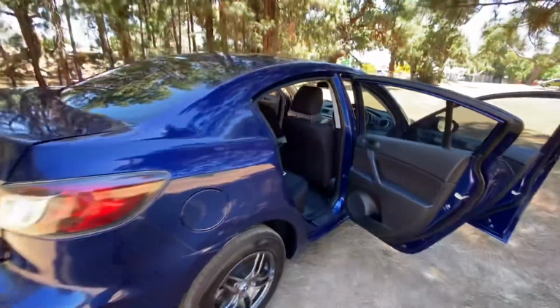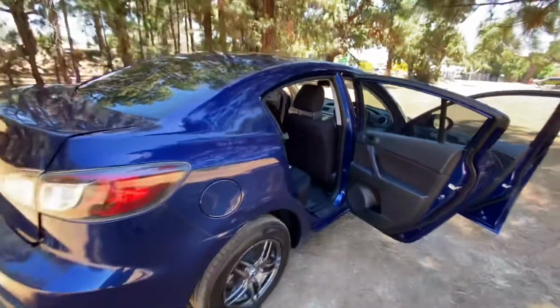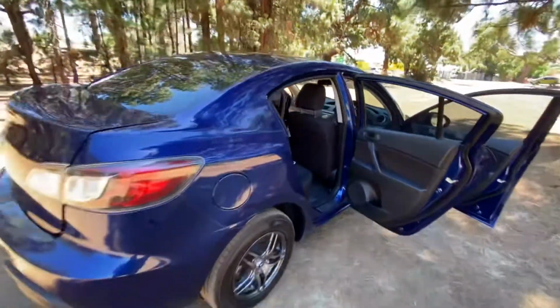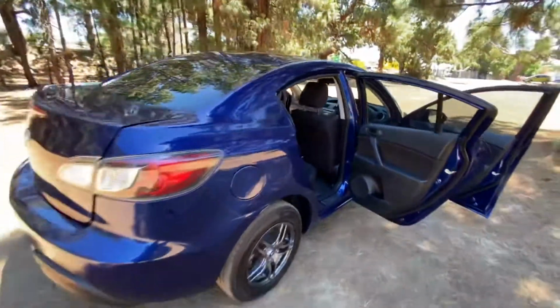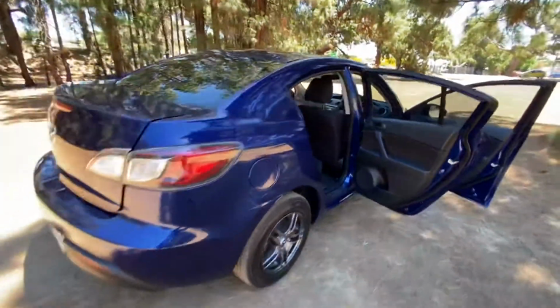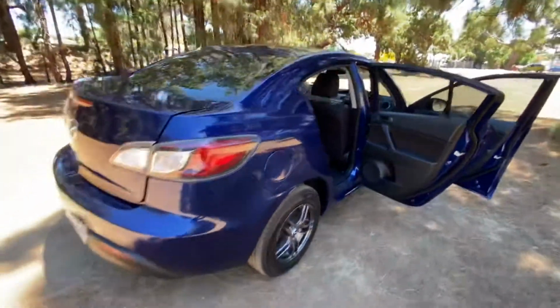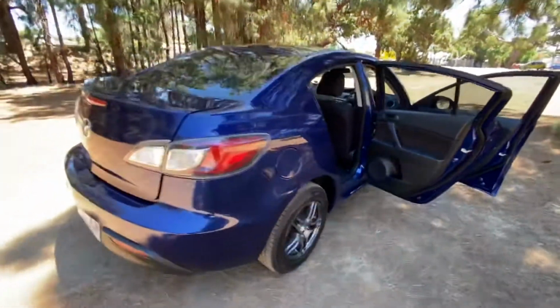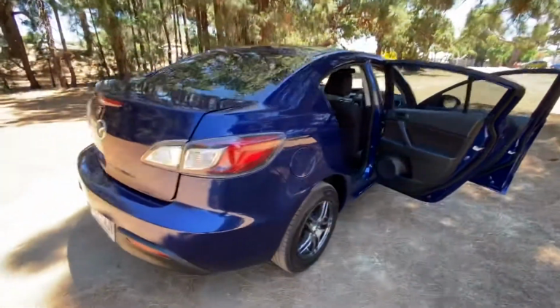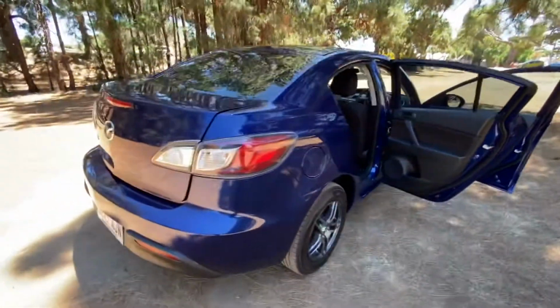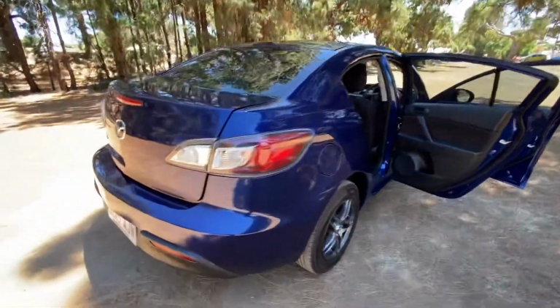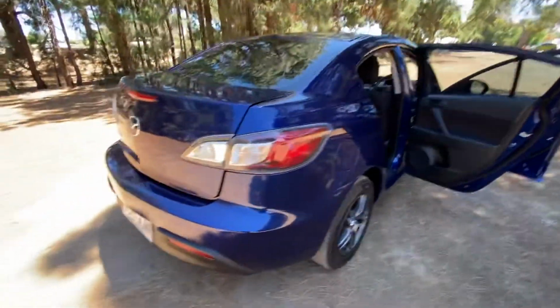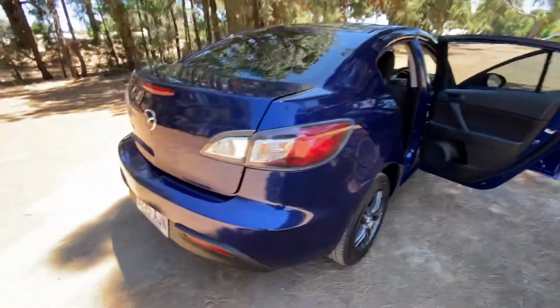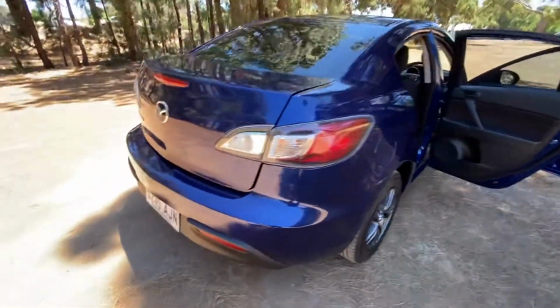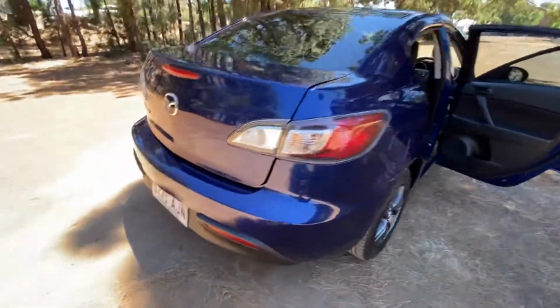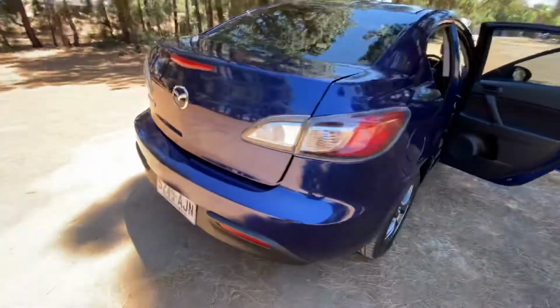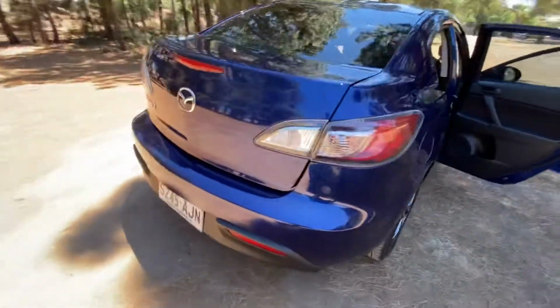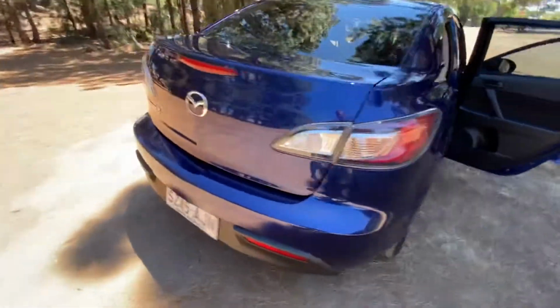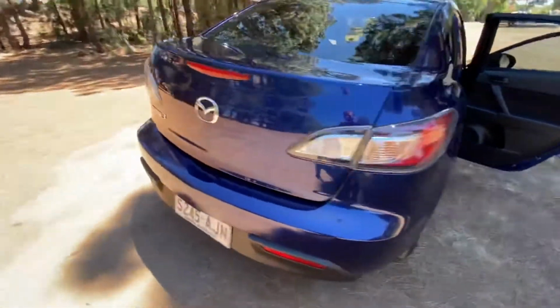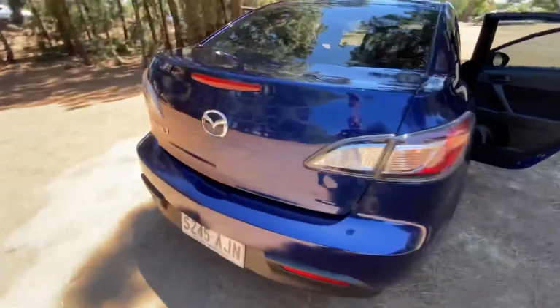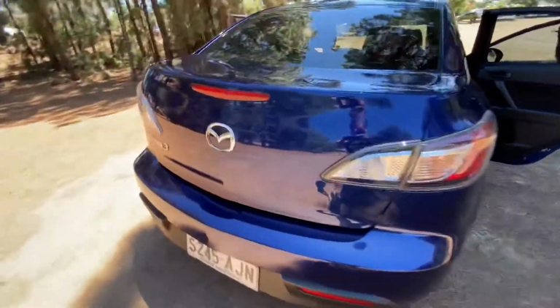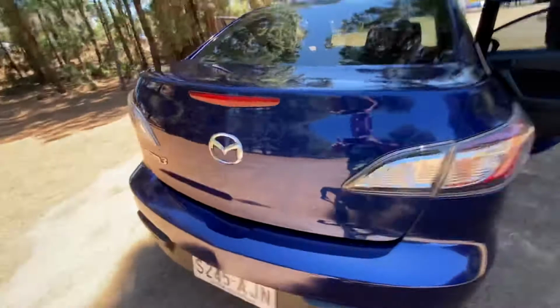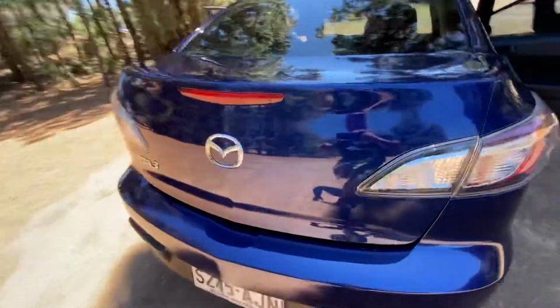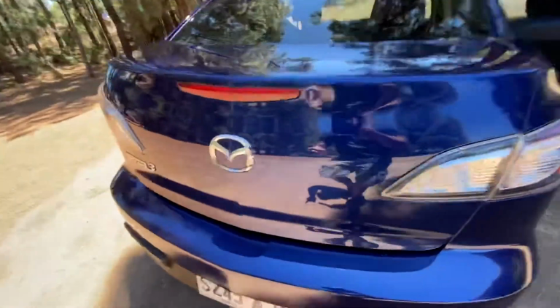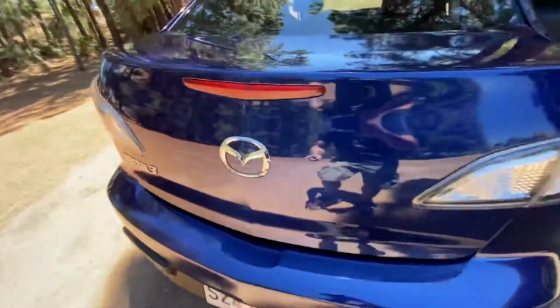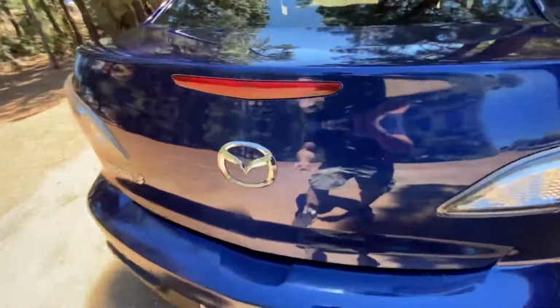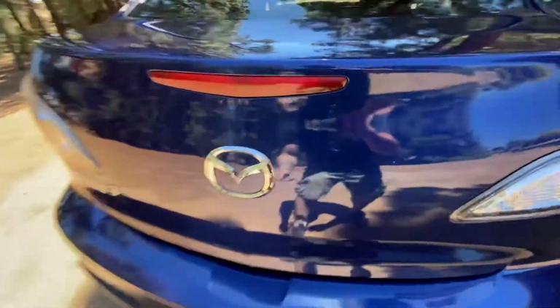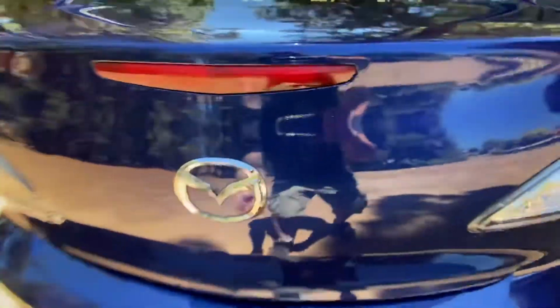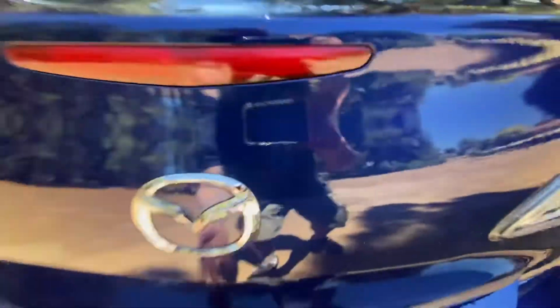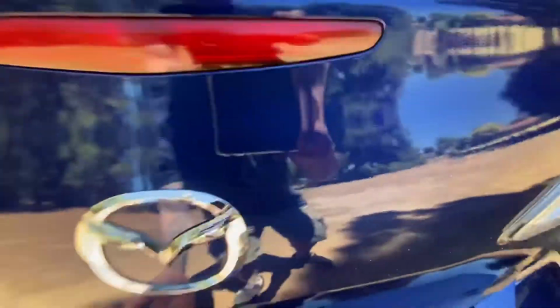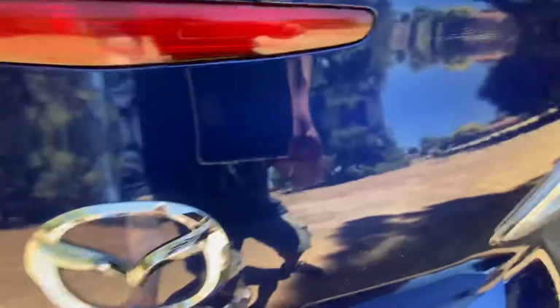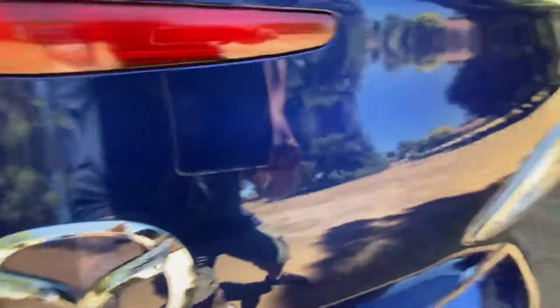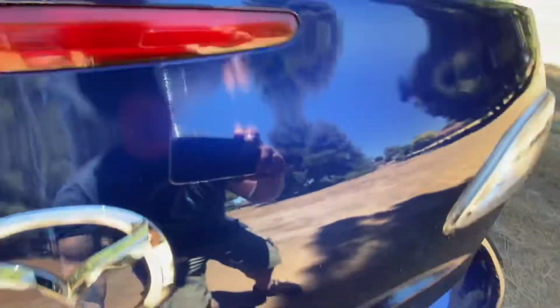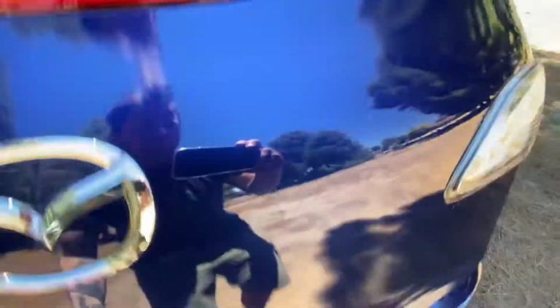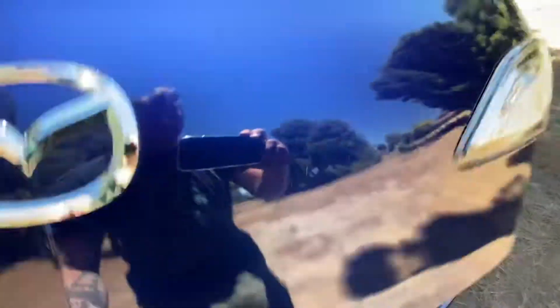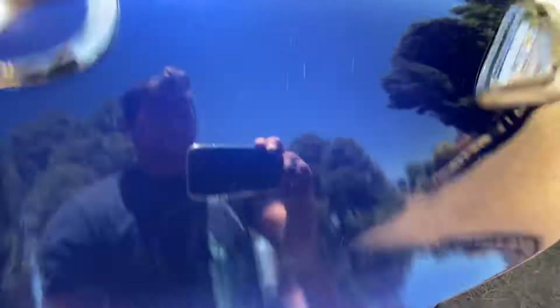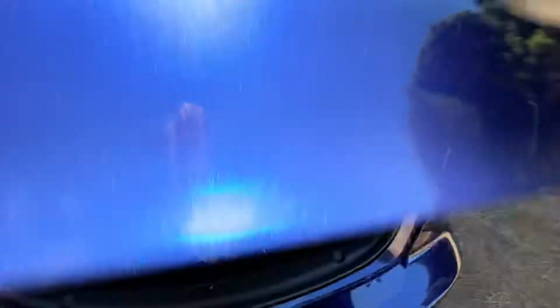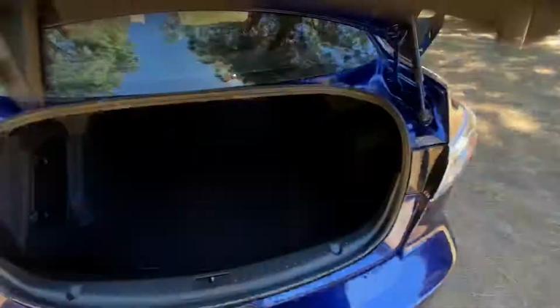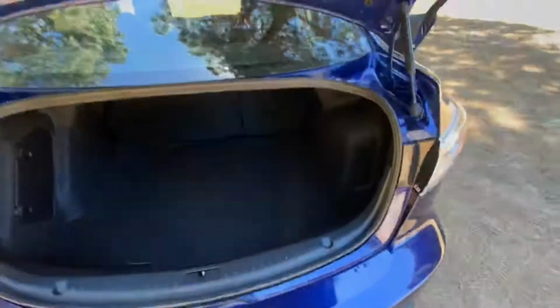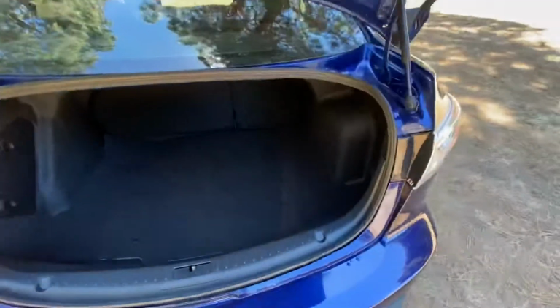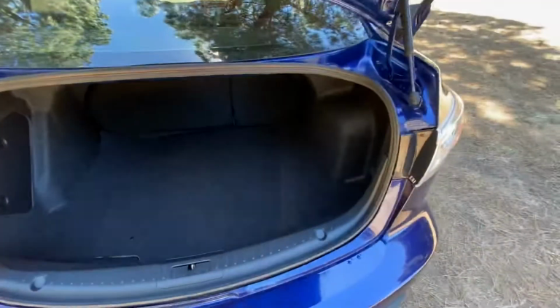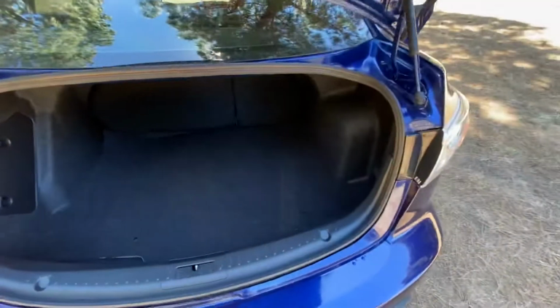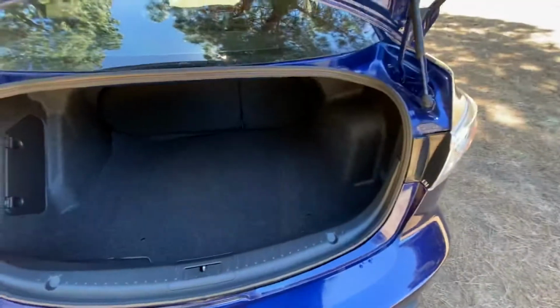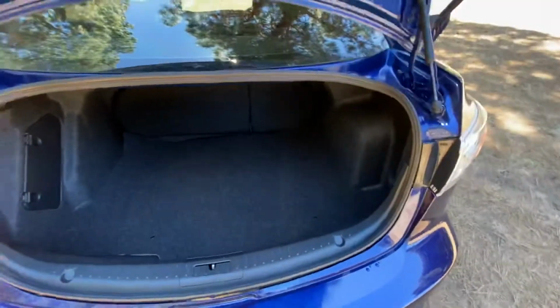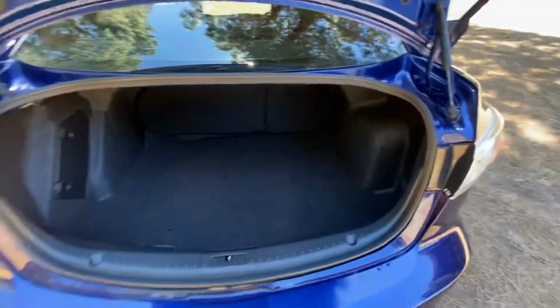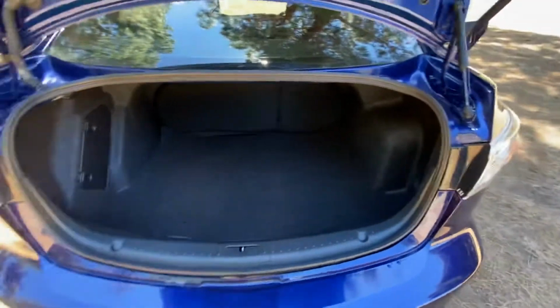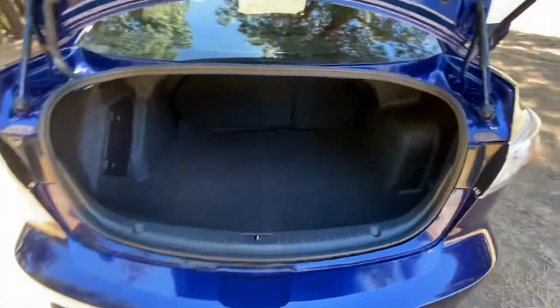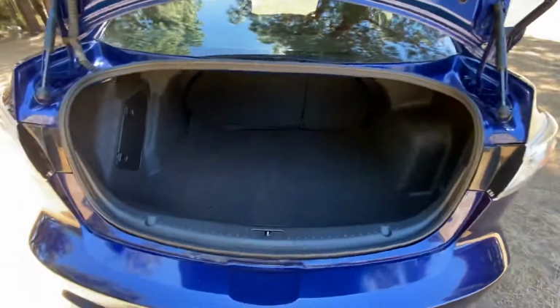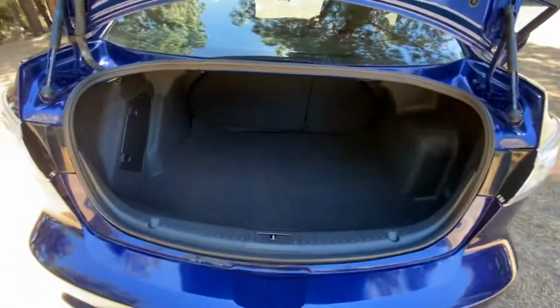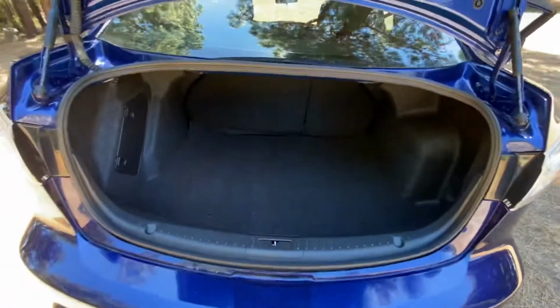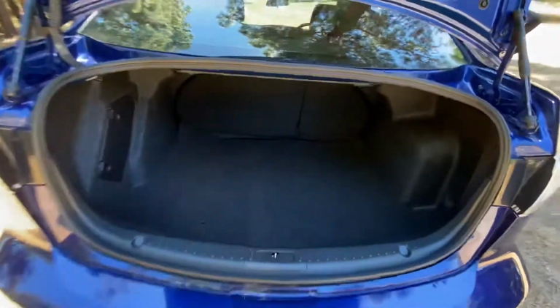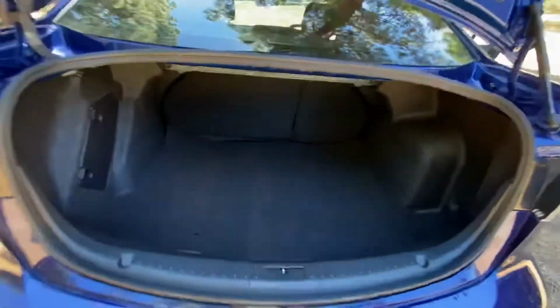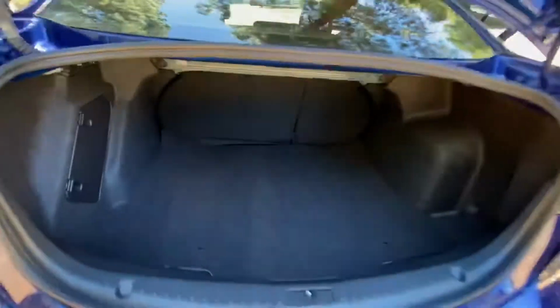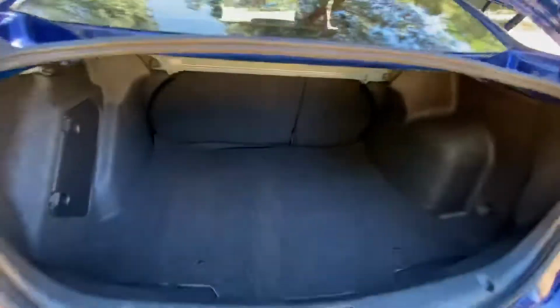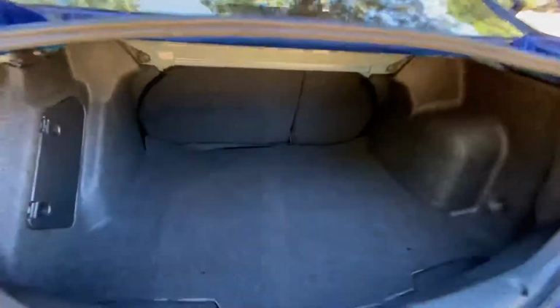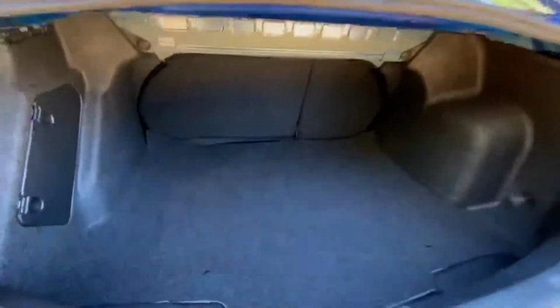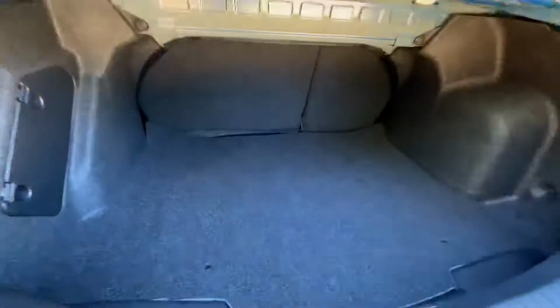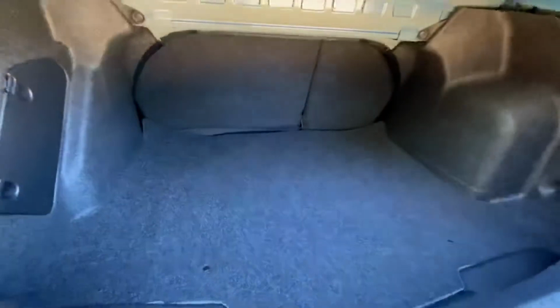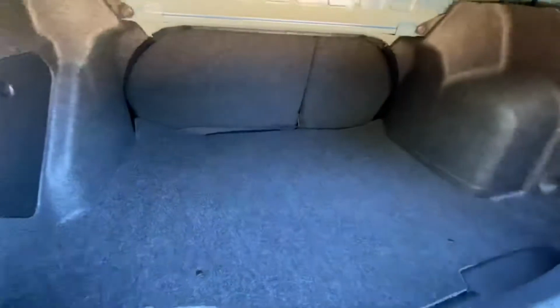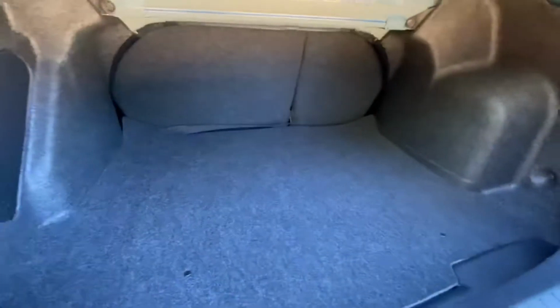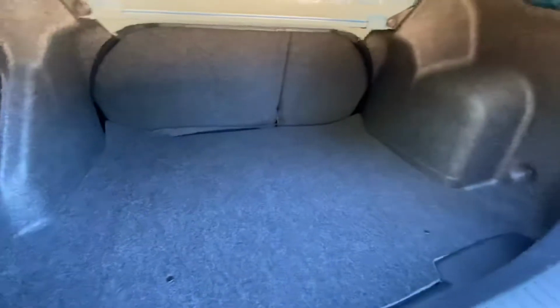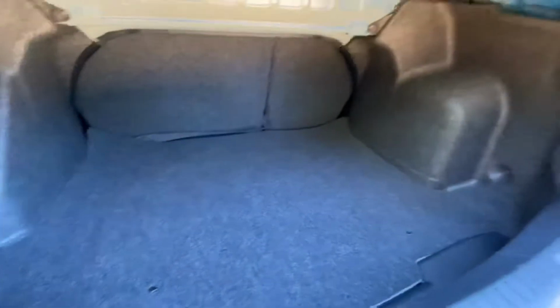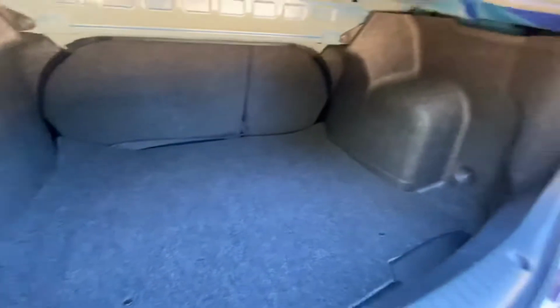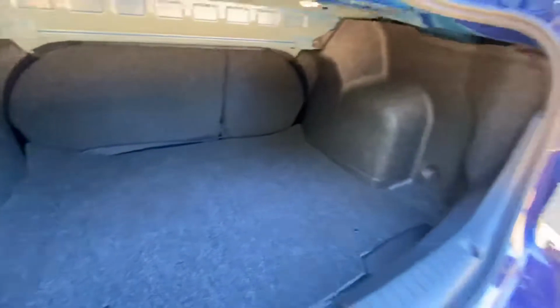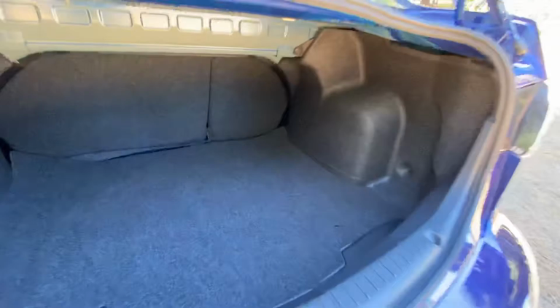The color is stunning, and it's got a lovely big boot with loads of space.